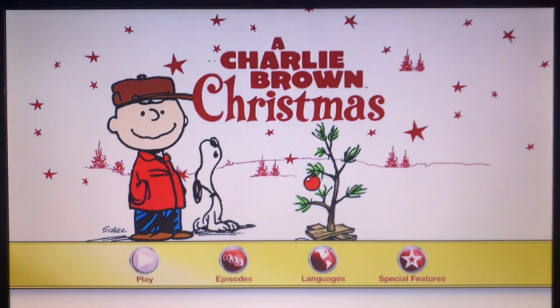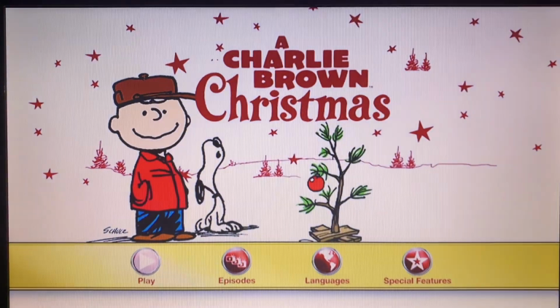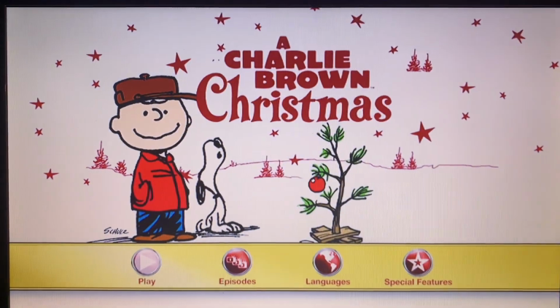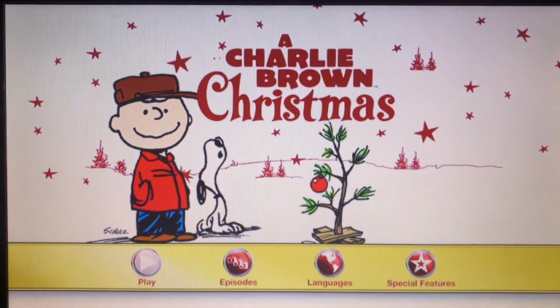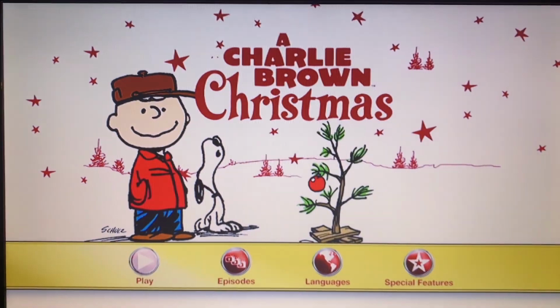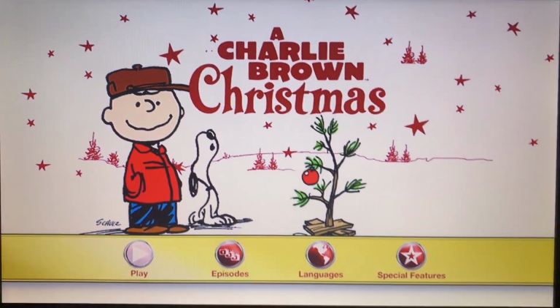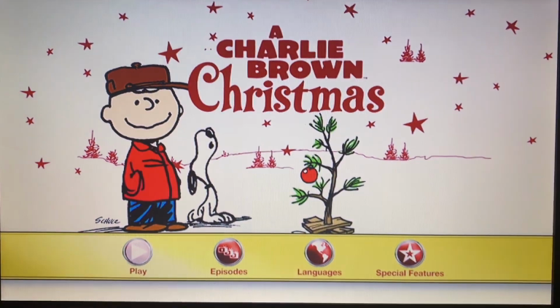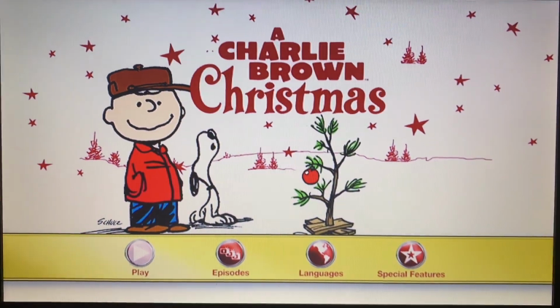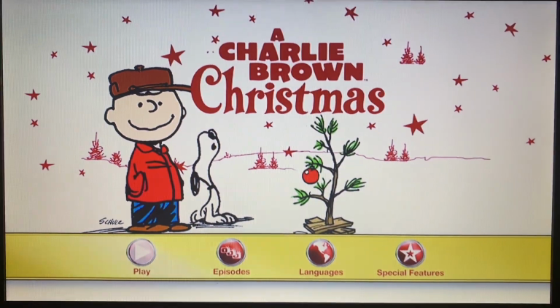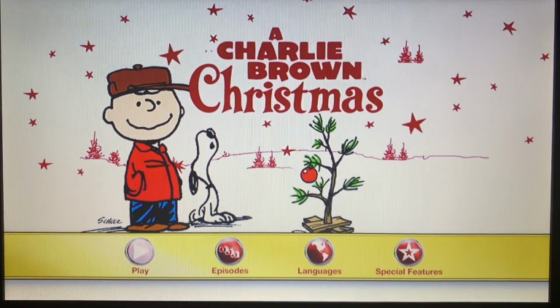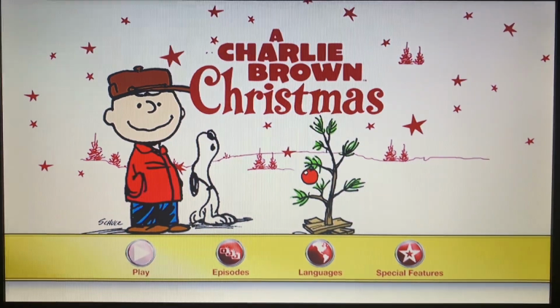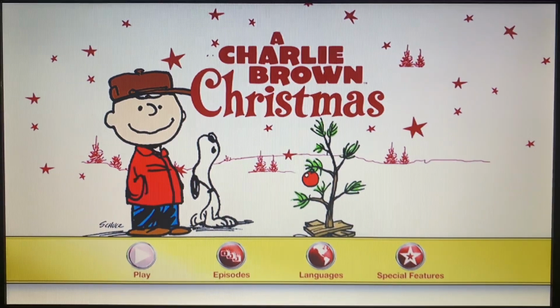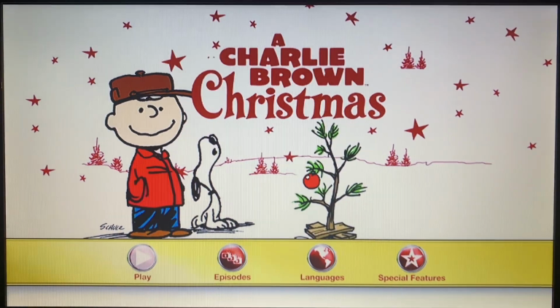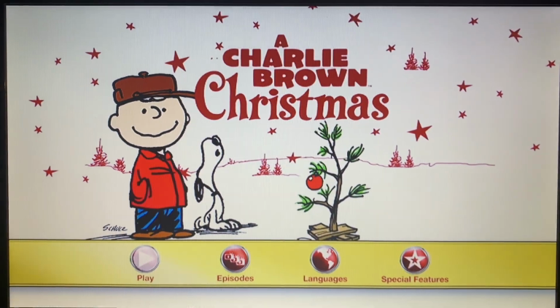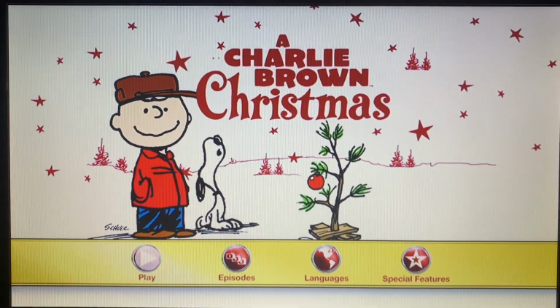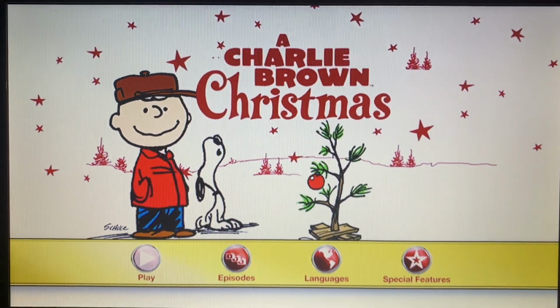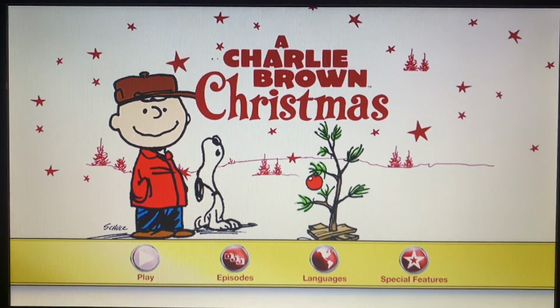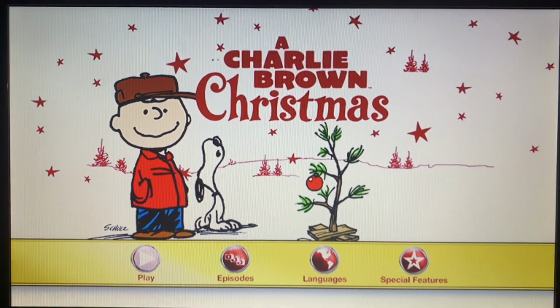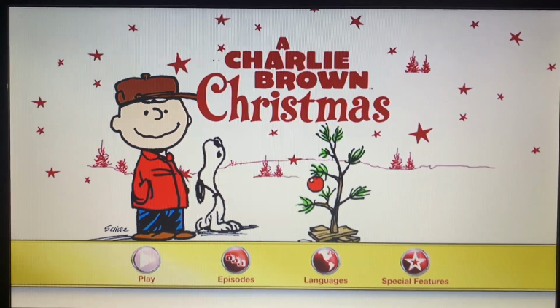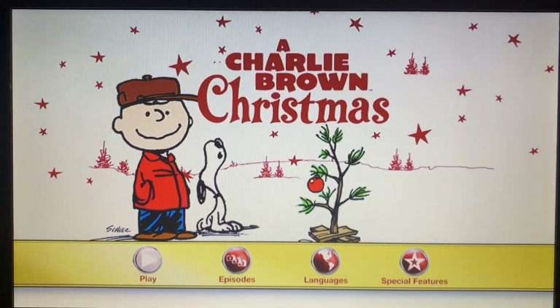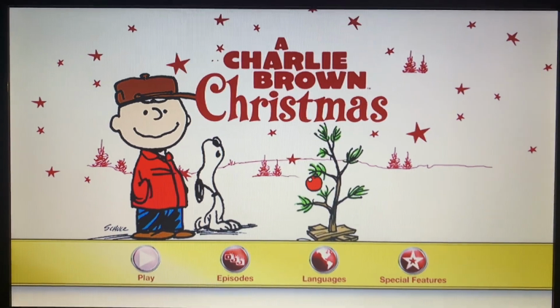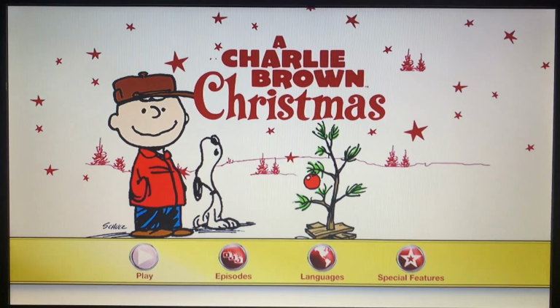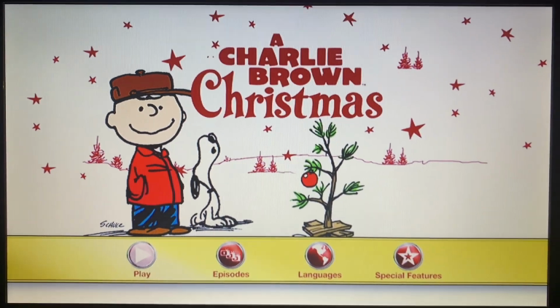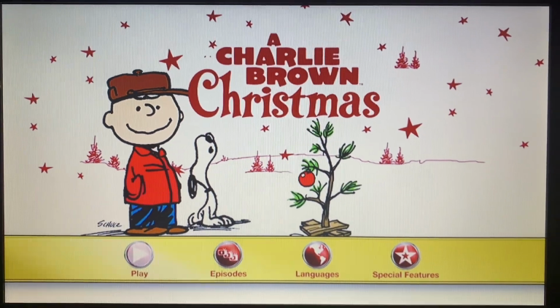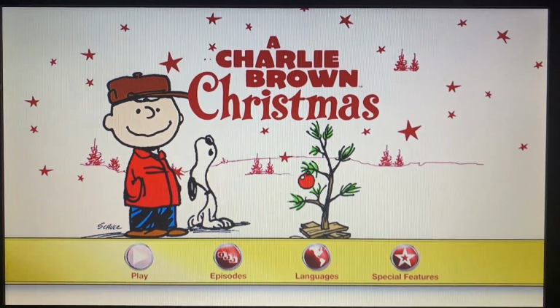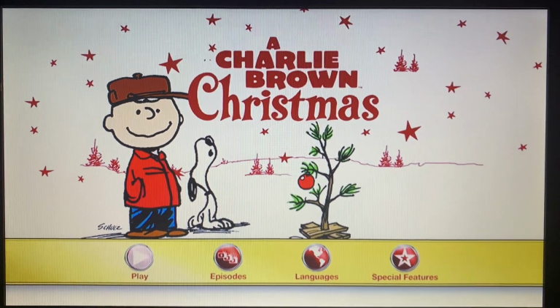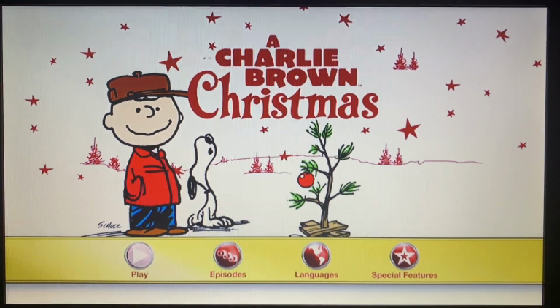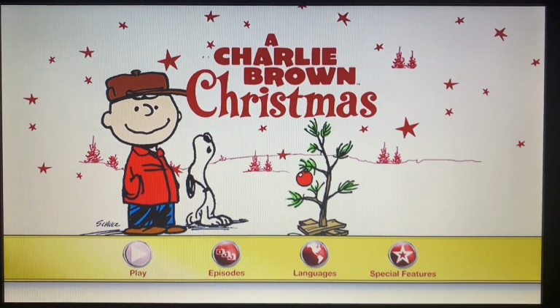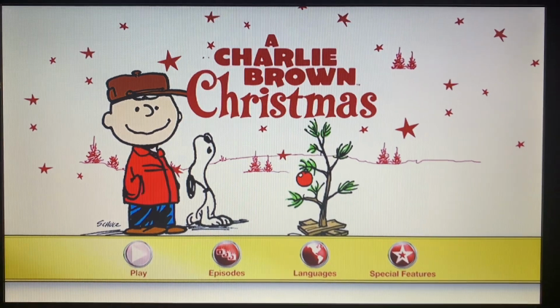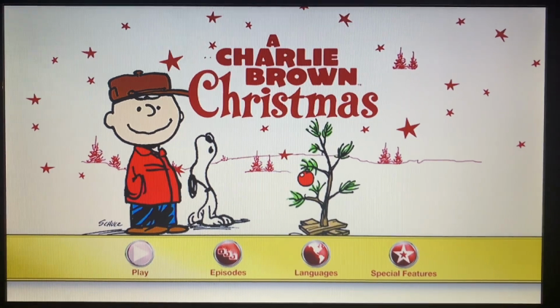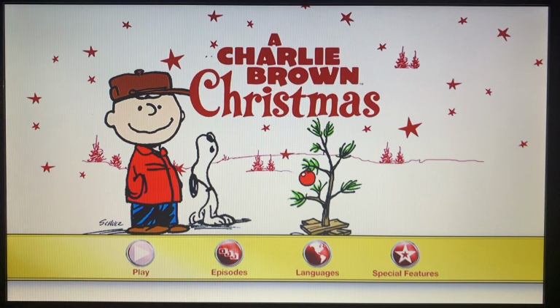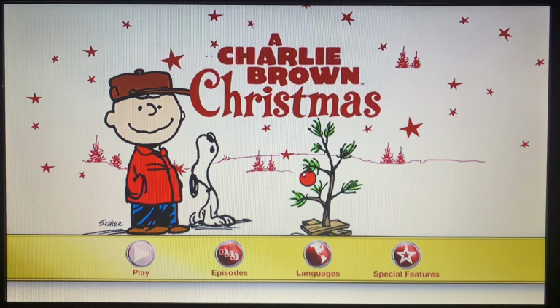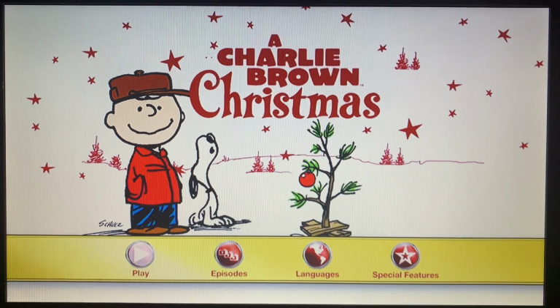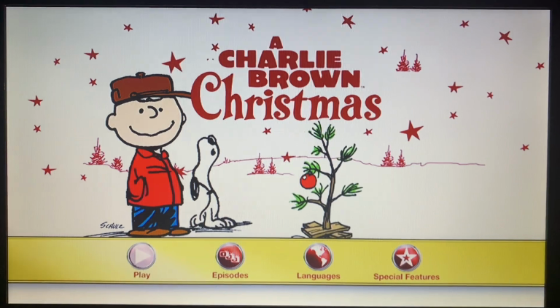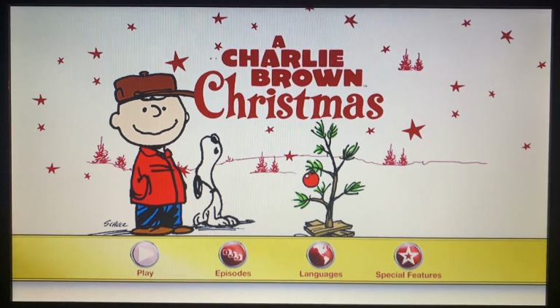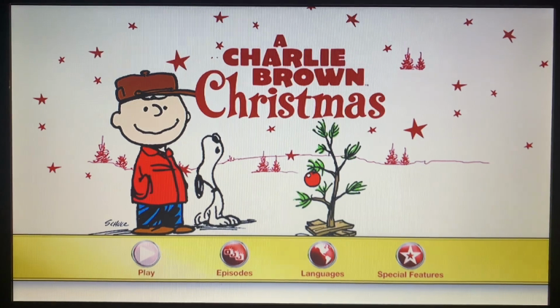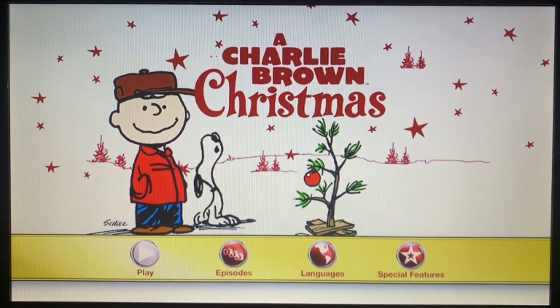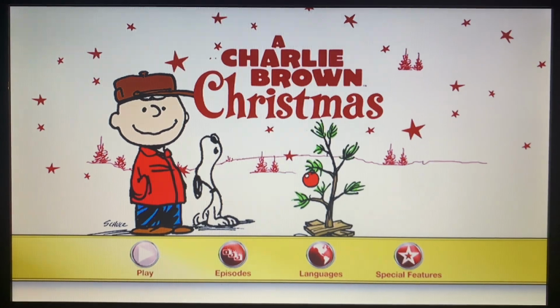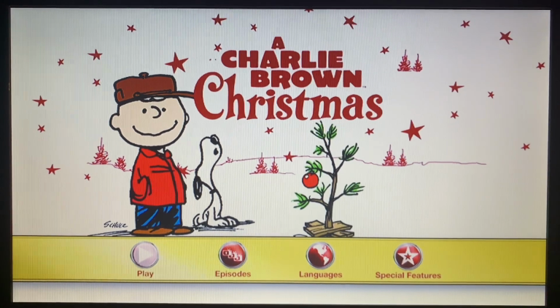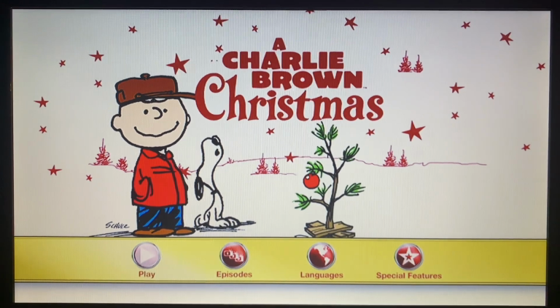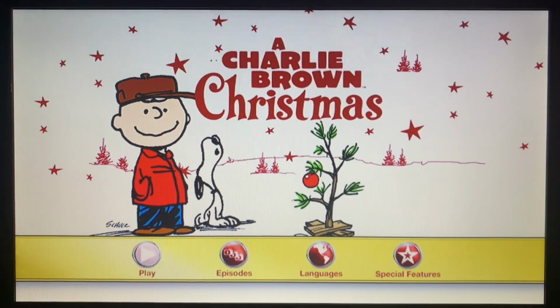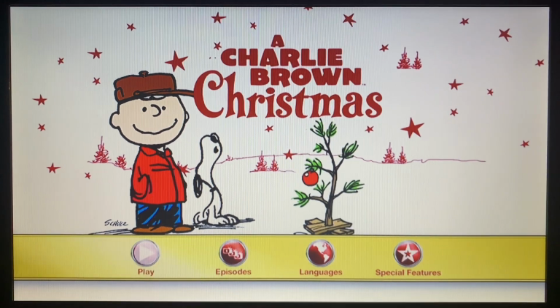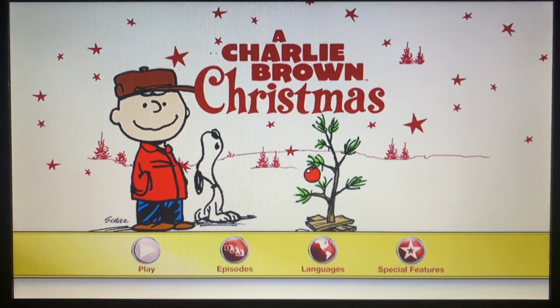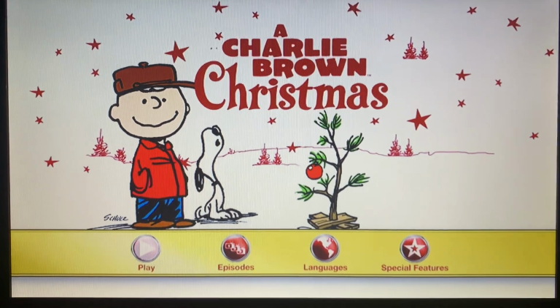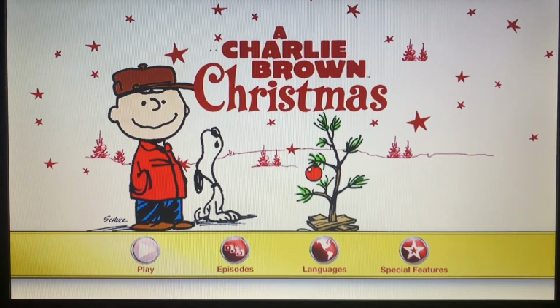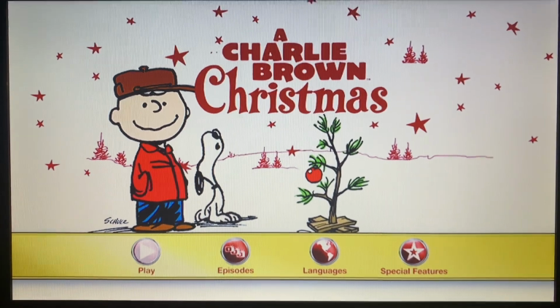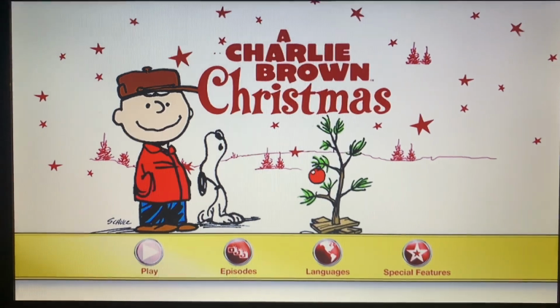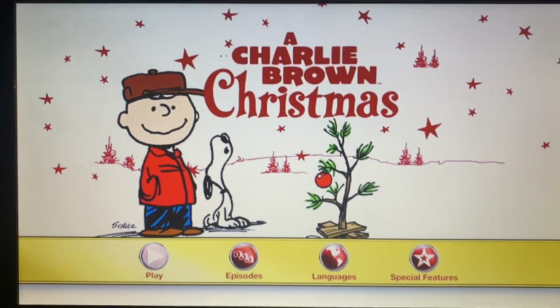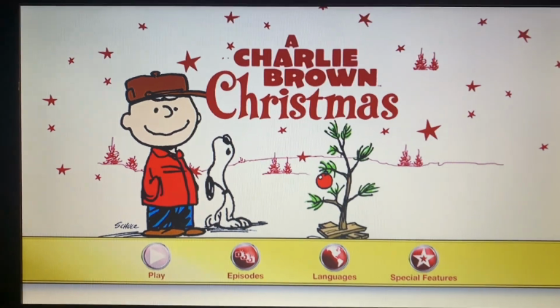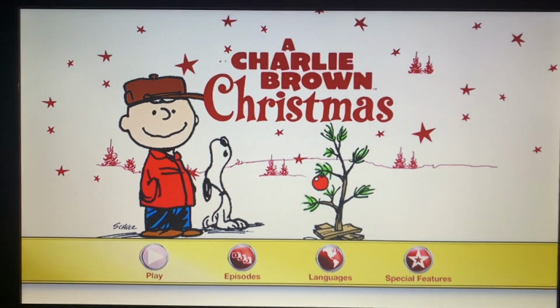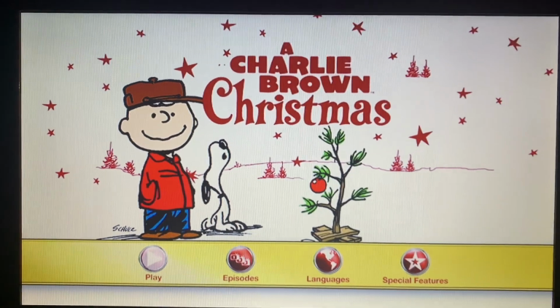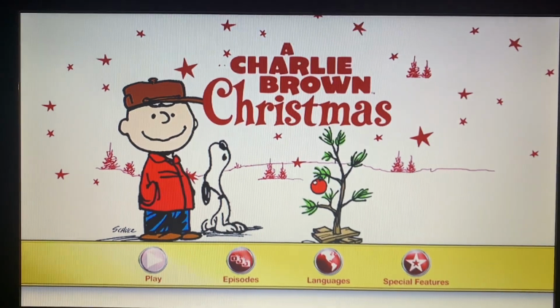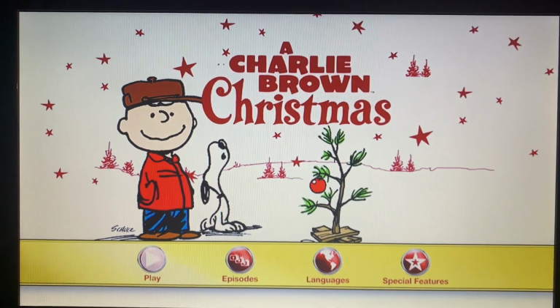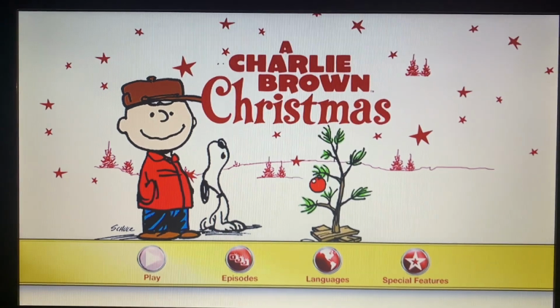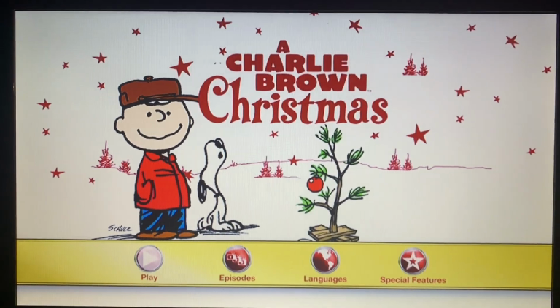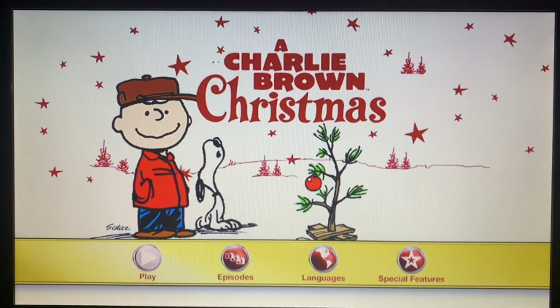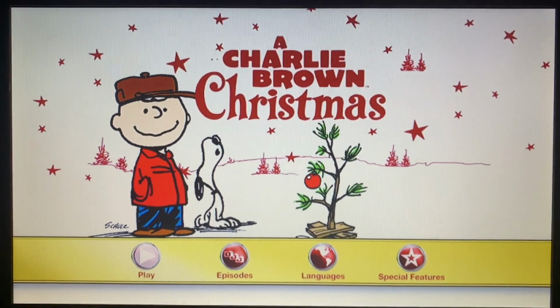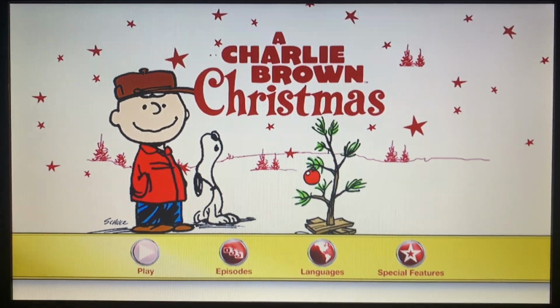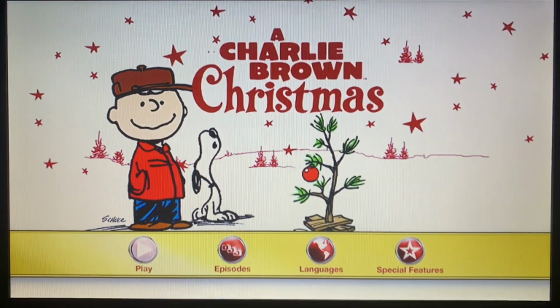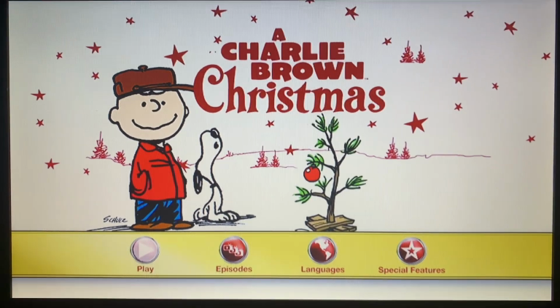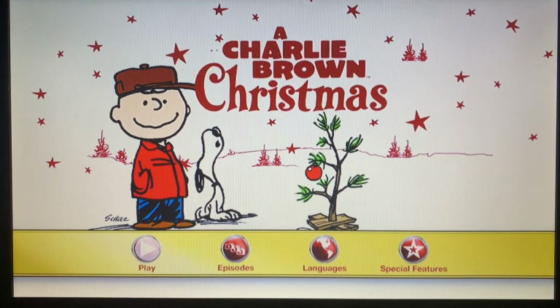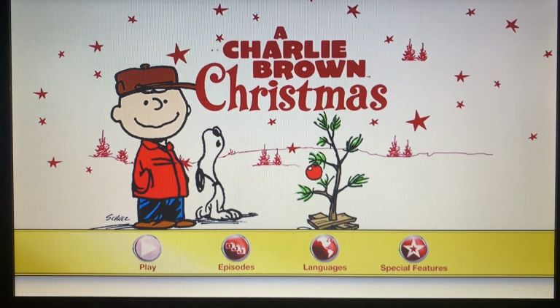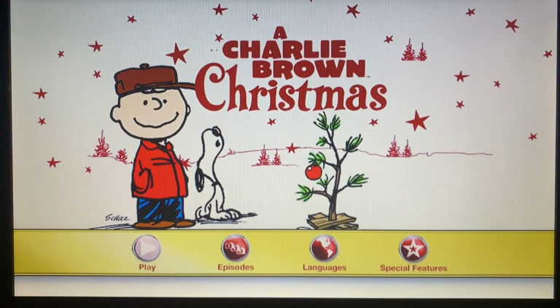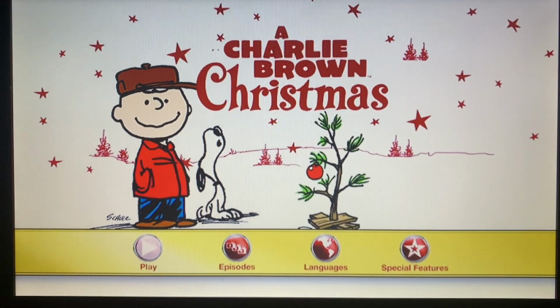Alright everyone, that's it for my DVD menu walkthrough of the 2014 DVD of Charlie Brown Christmas. Thank you all for watching. We will see you in the next video.